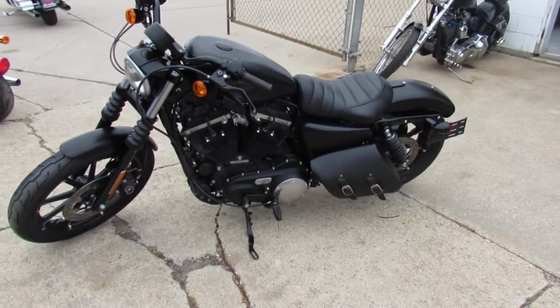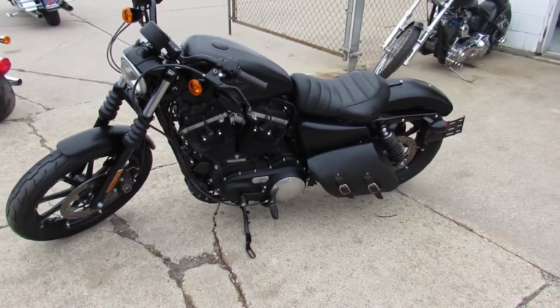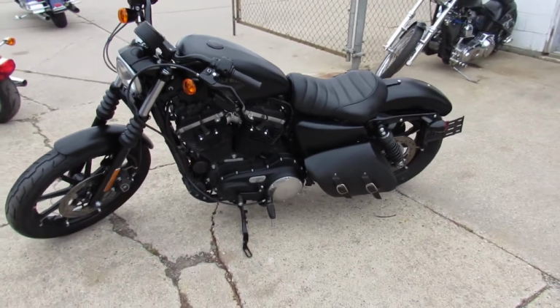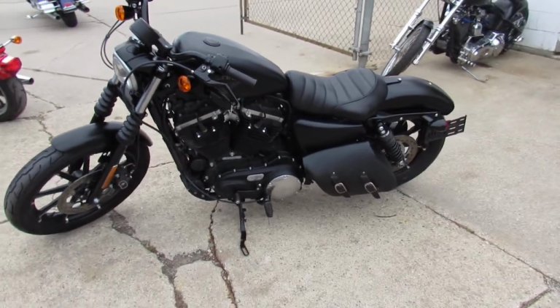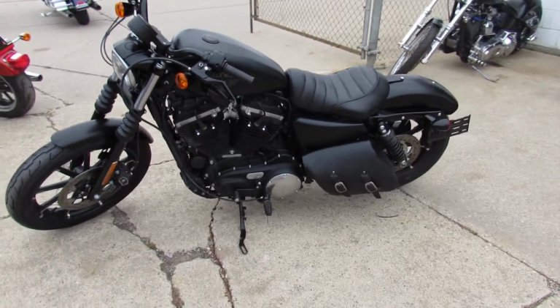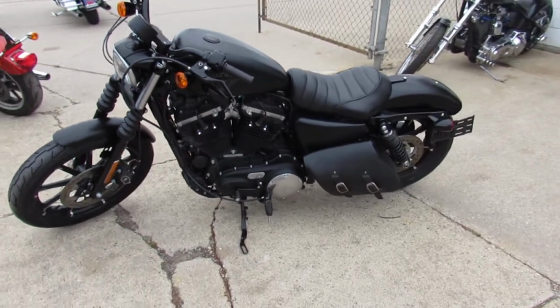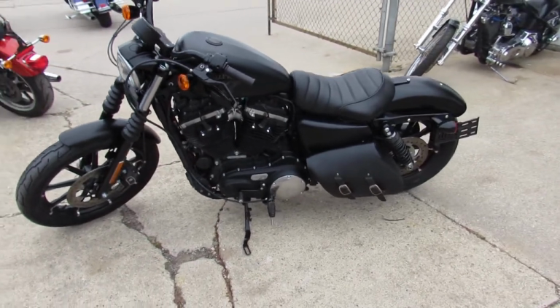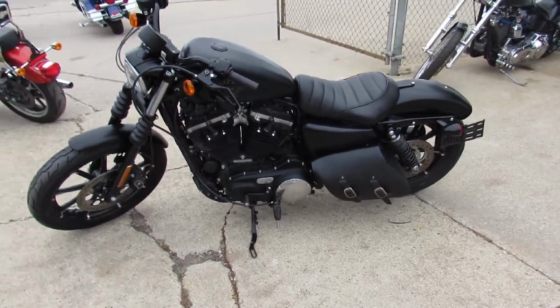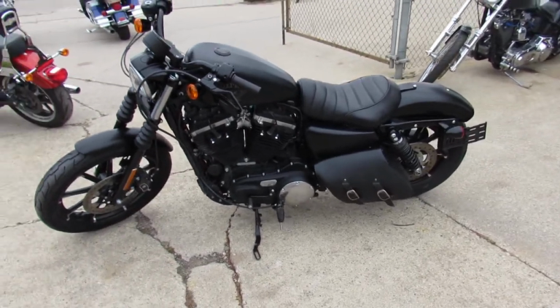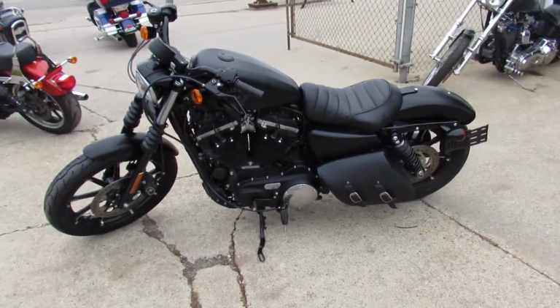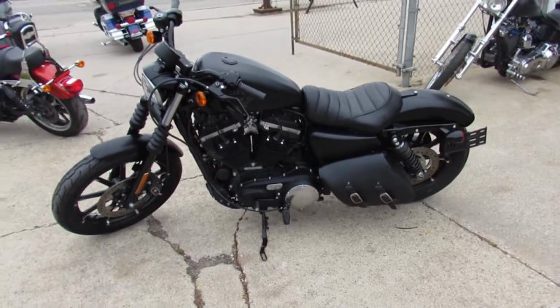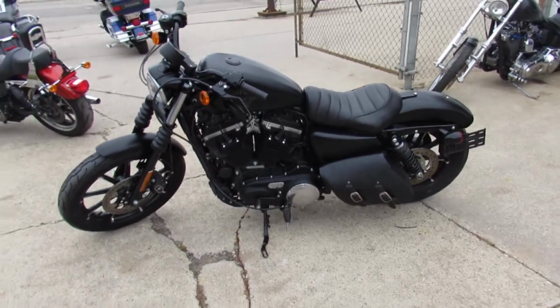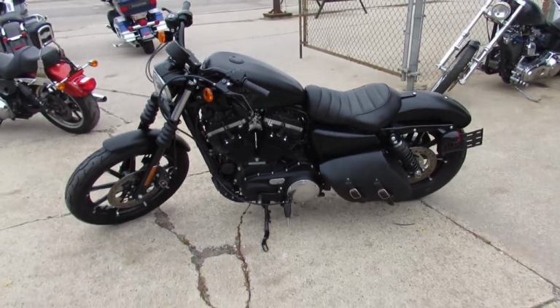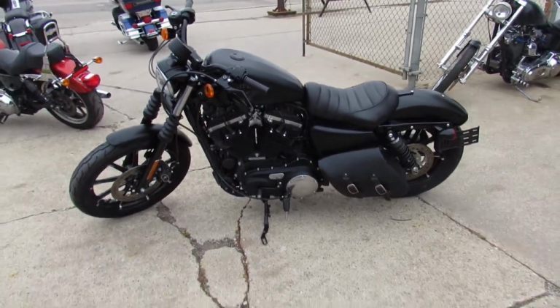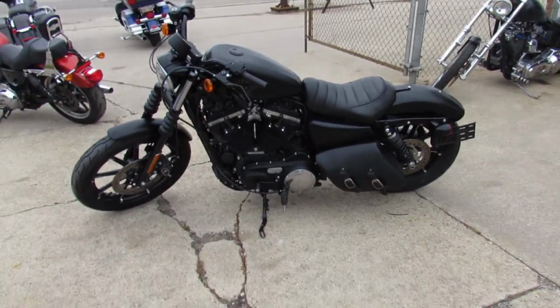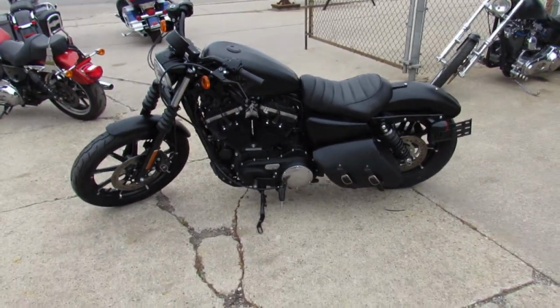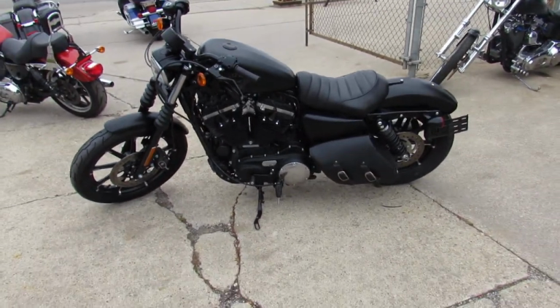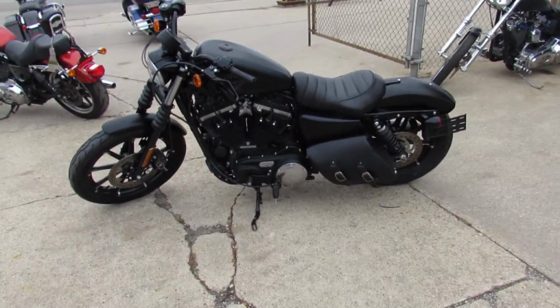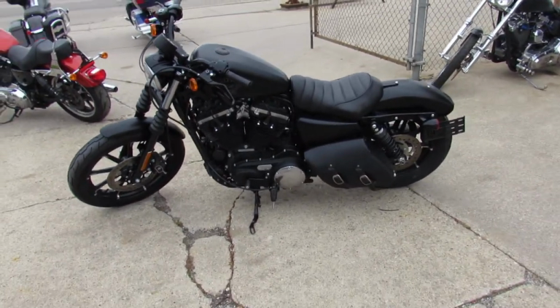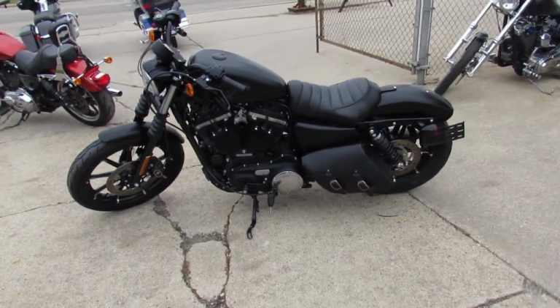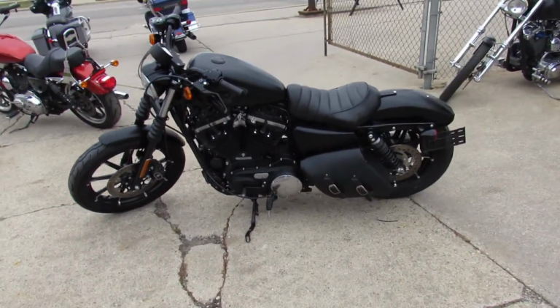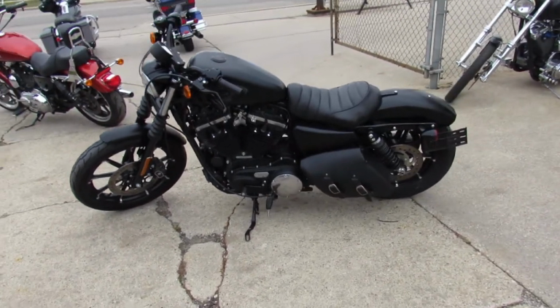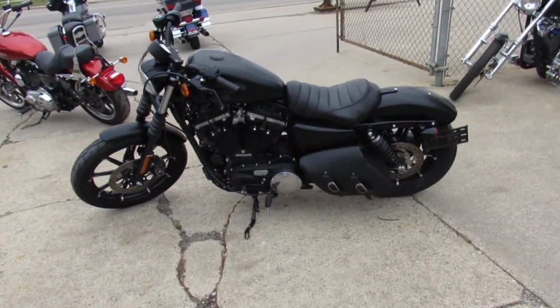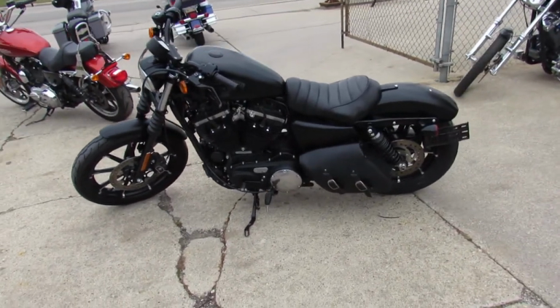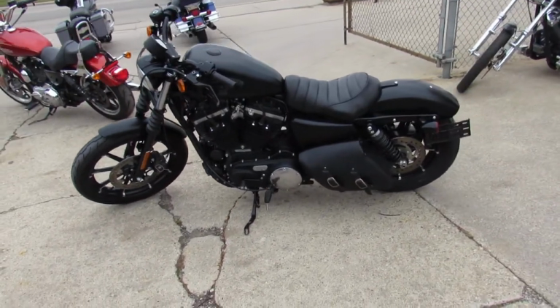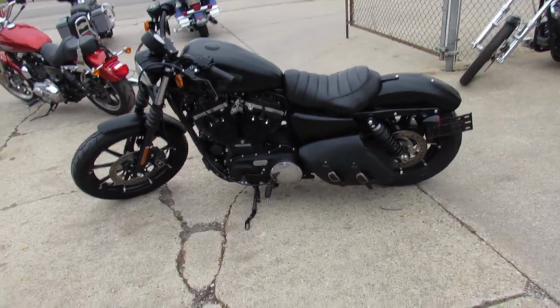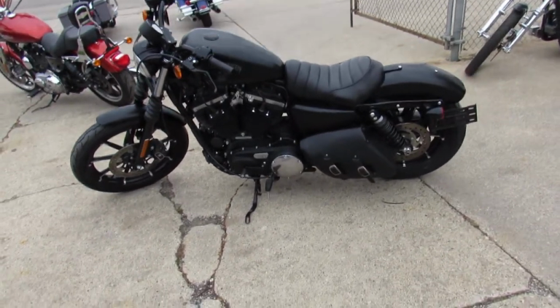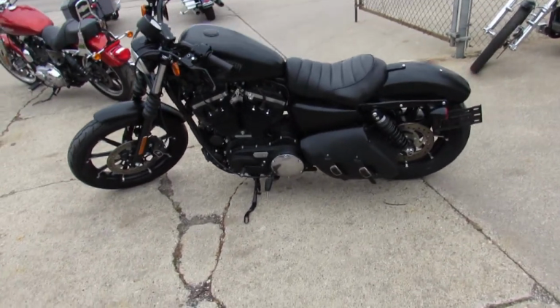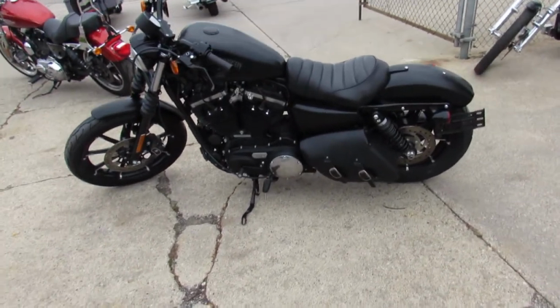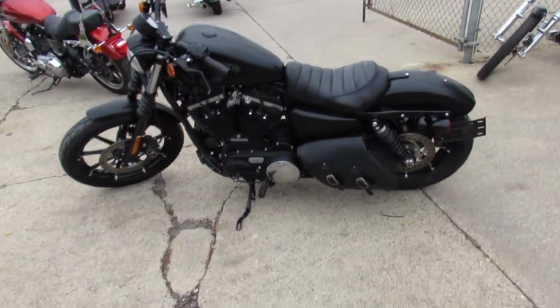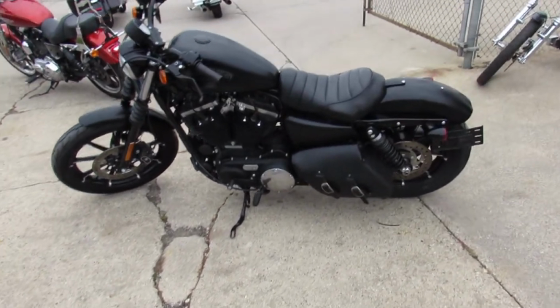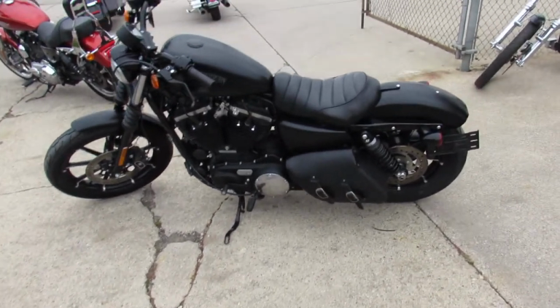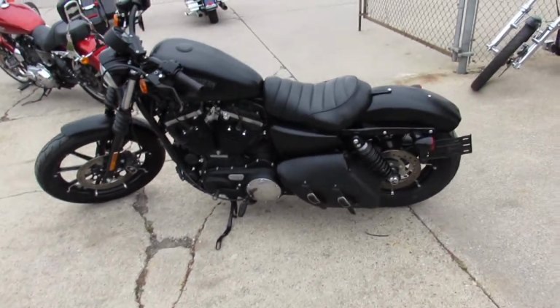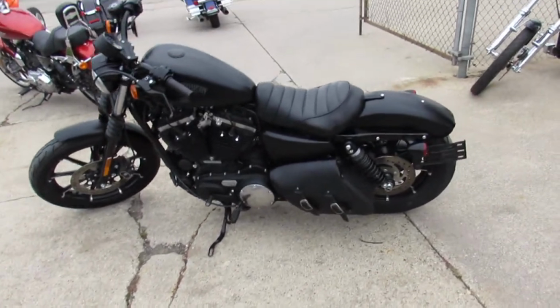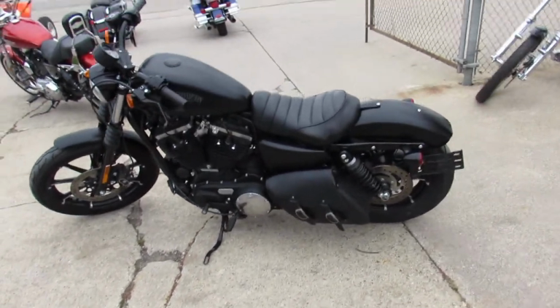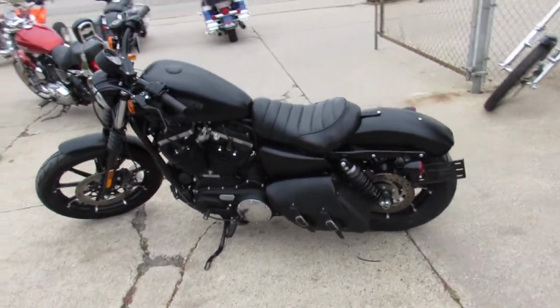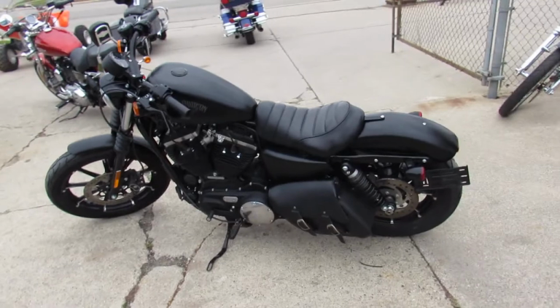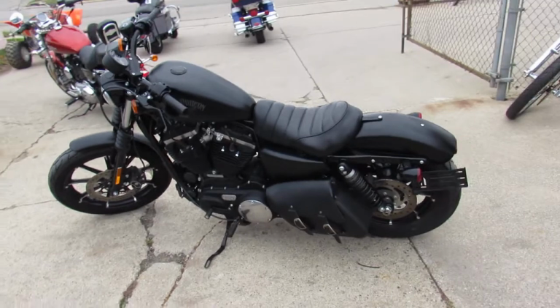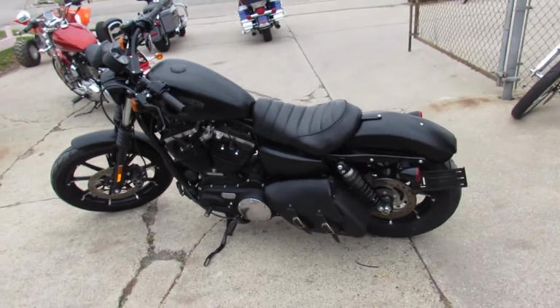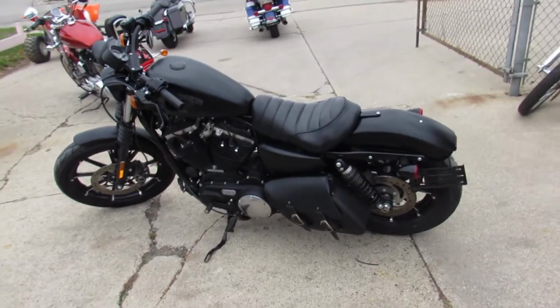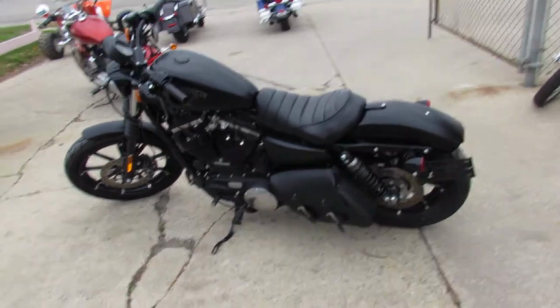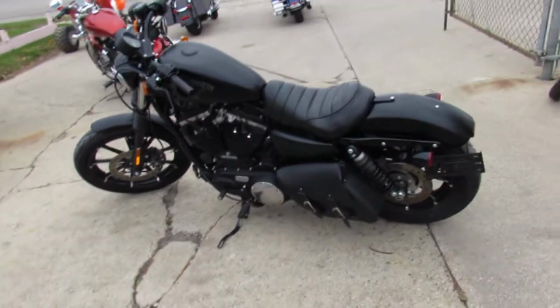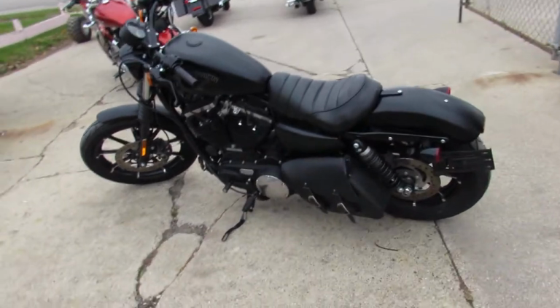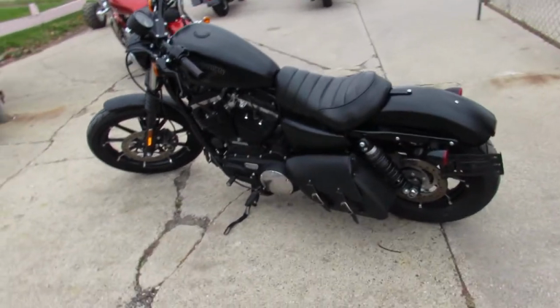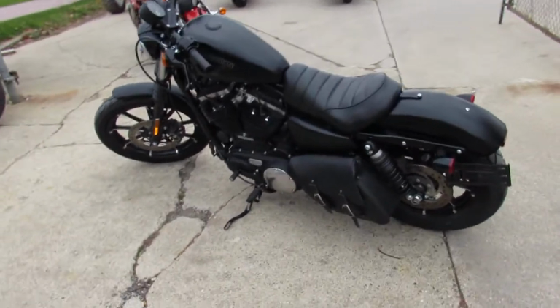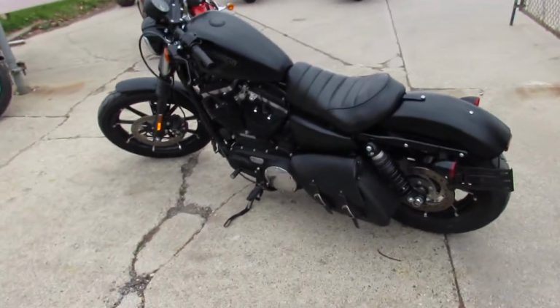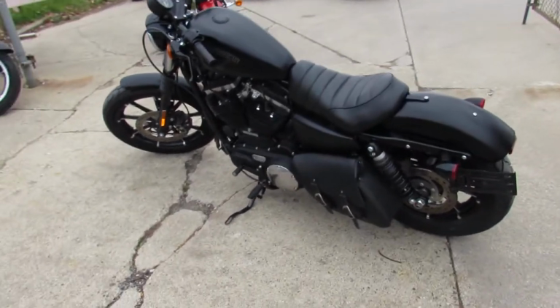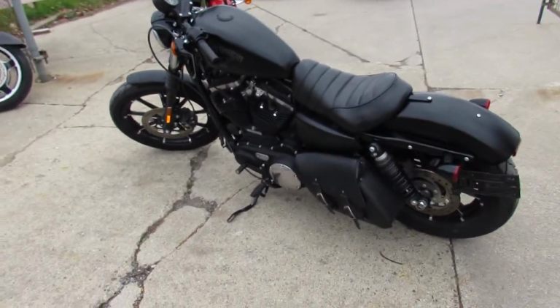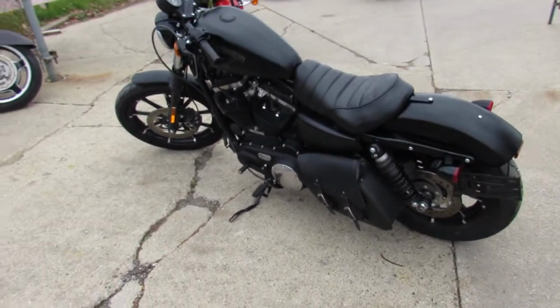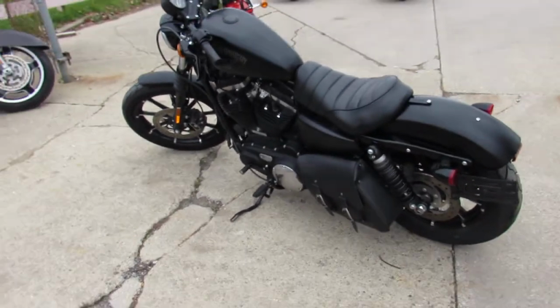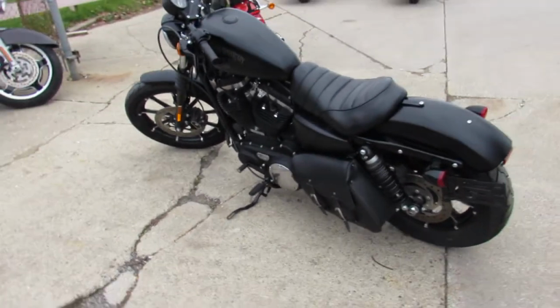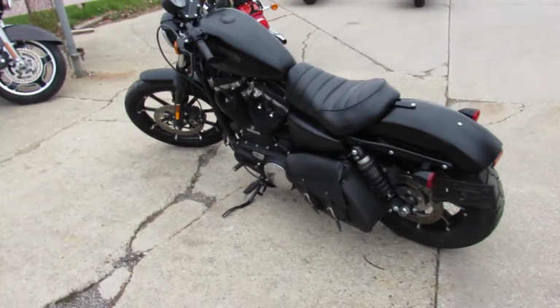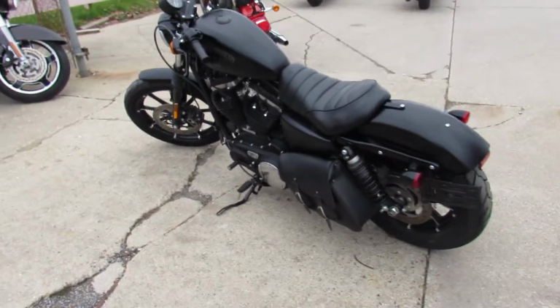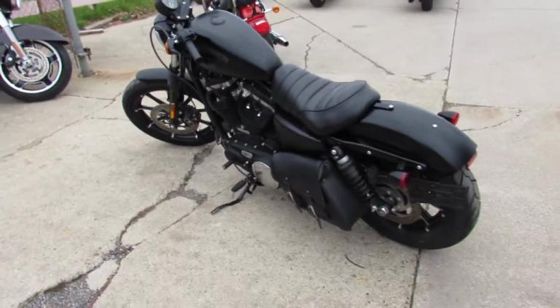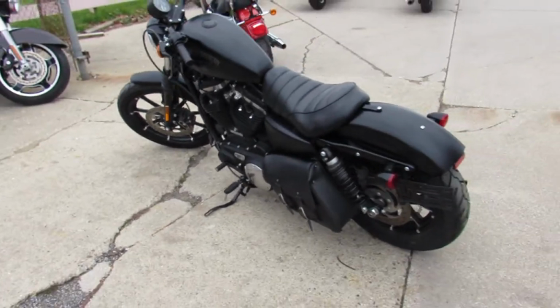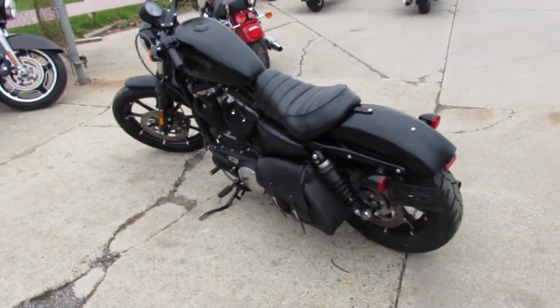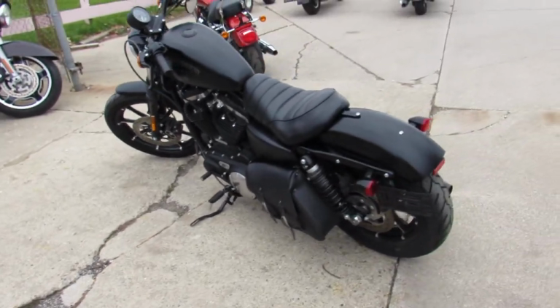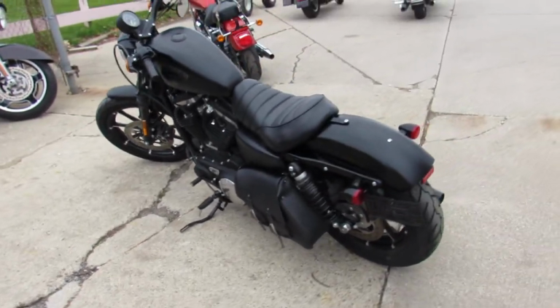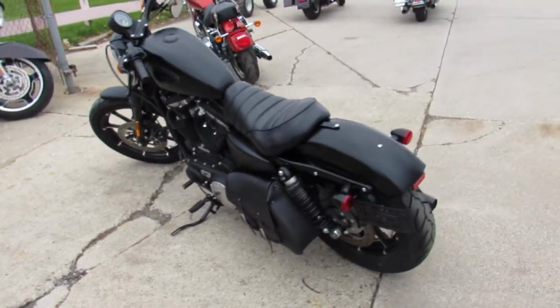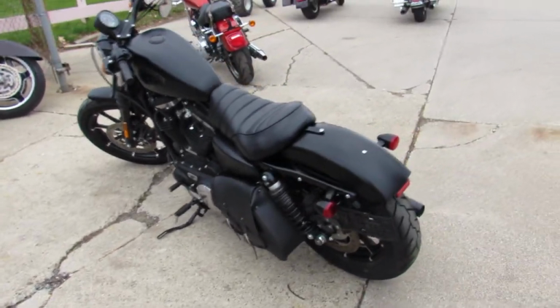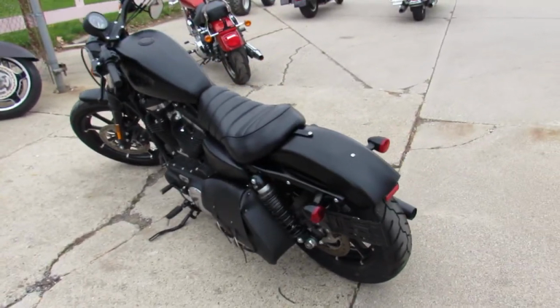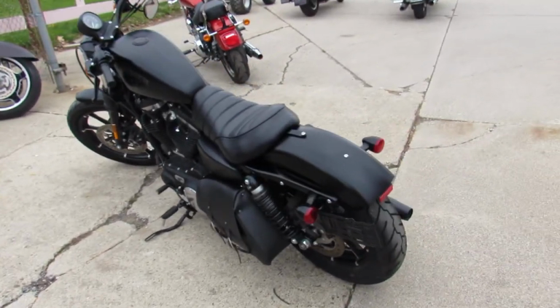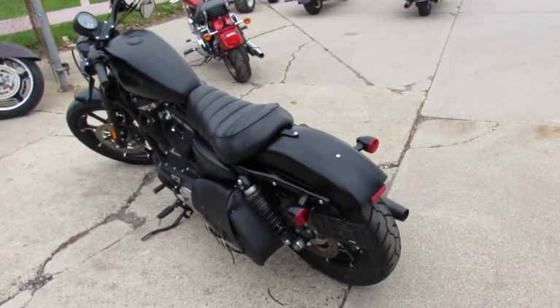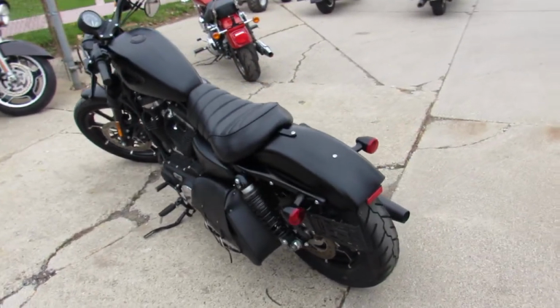Why buy new — save thousands? Just been serviced at the dealership. All the fluids have been changed and it's ready for the road. Buy this one with confidence guys.